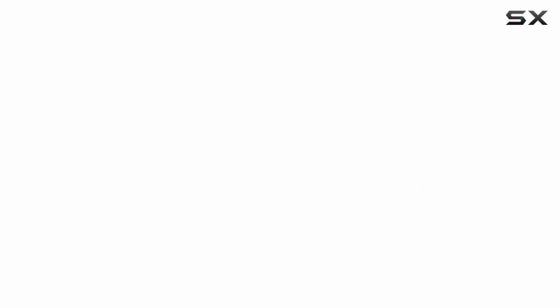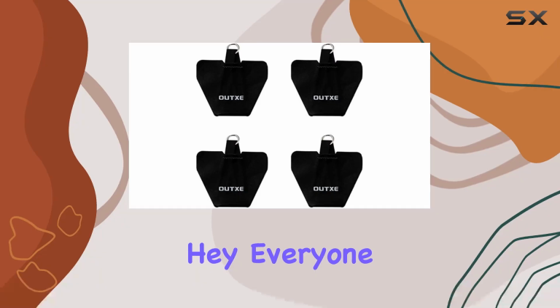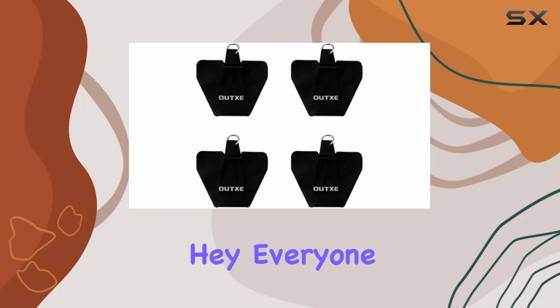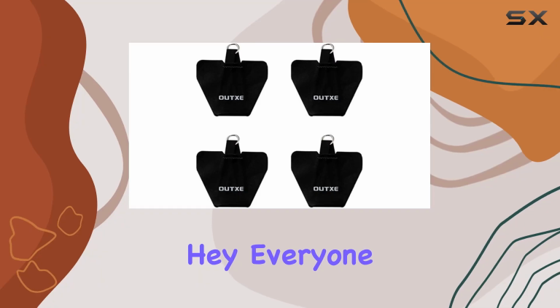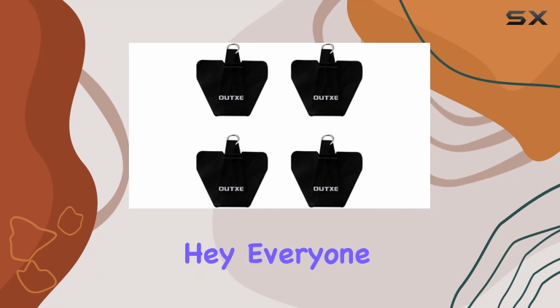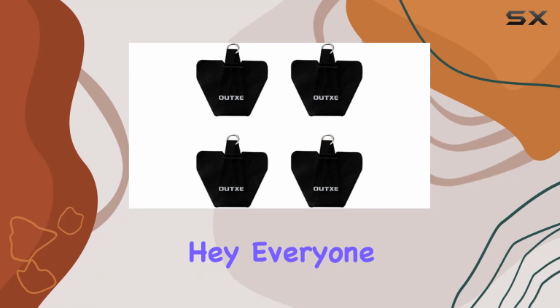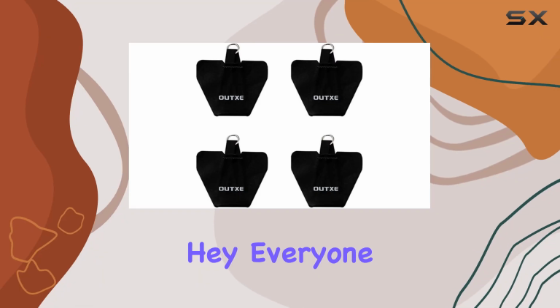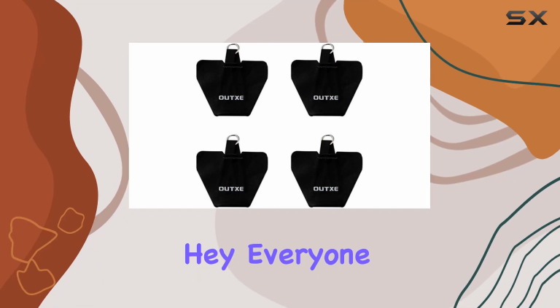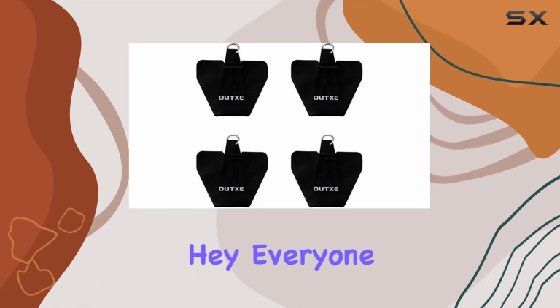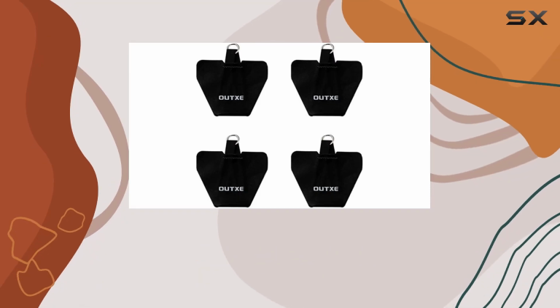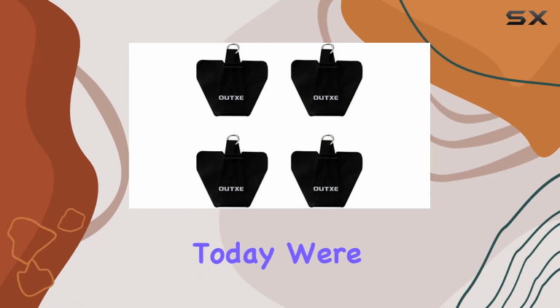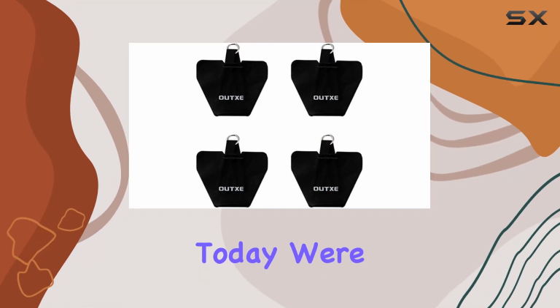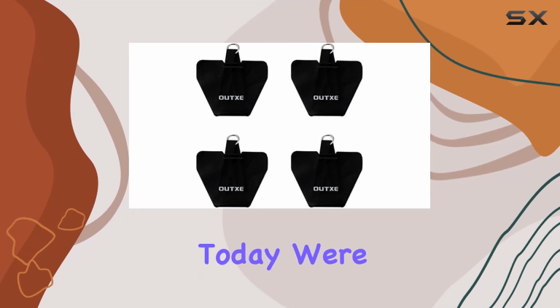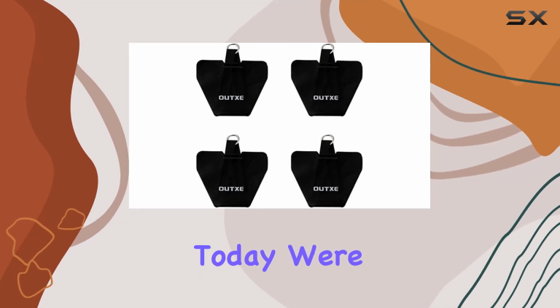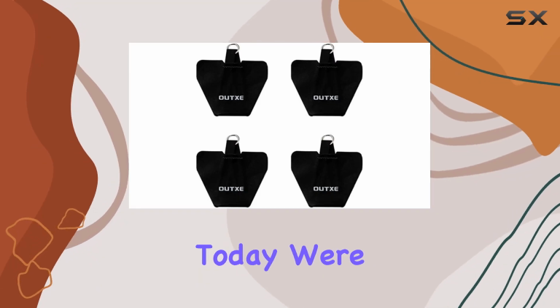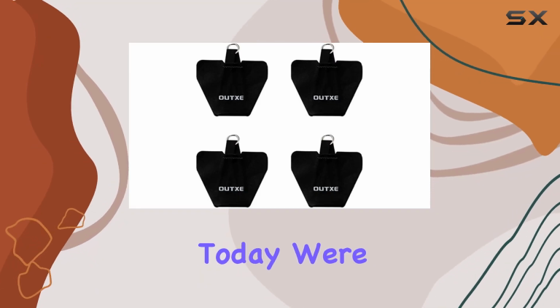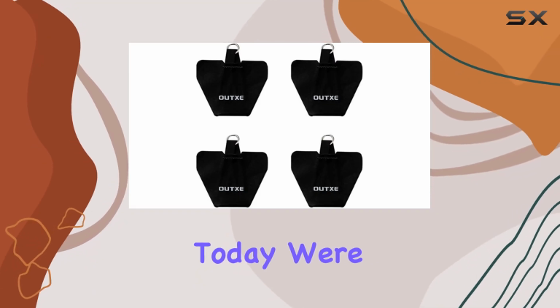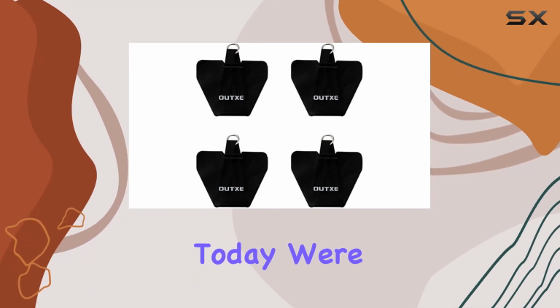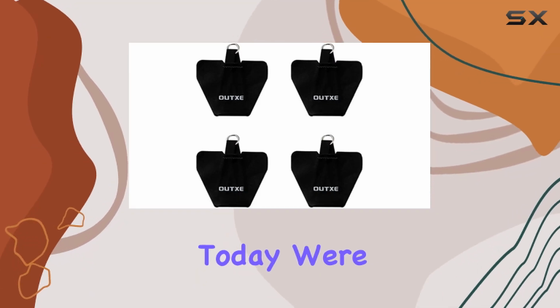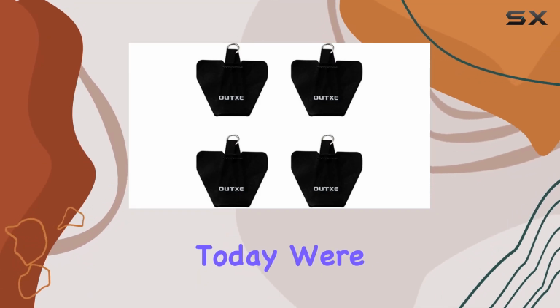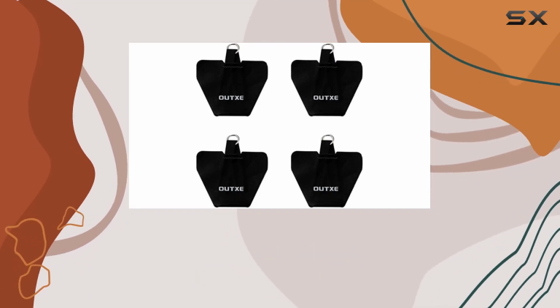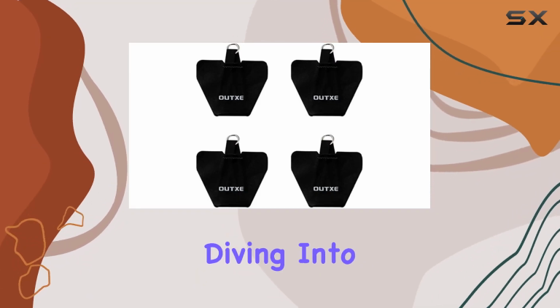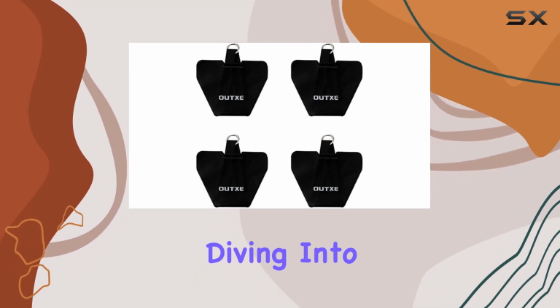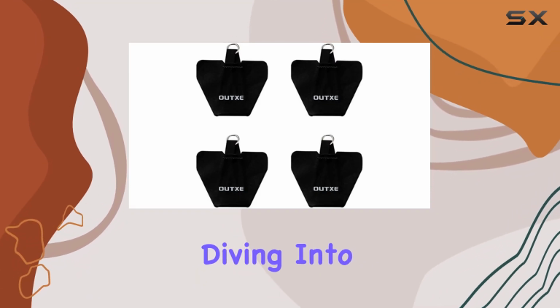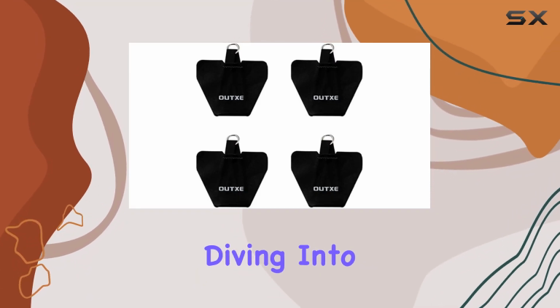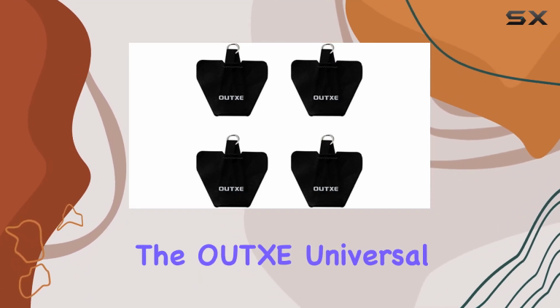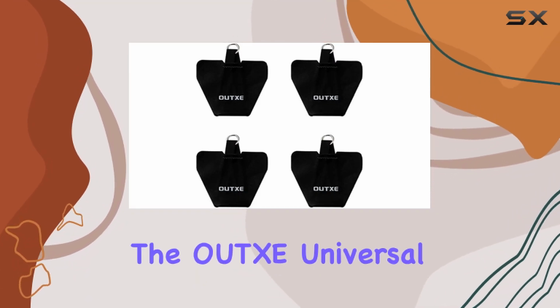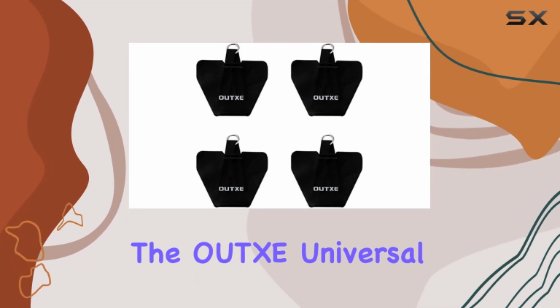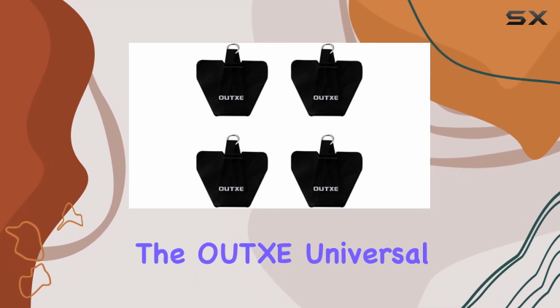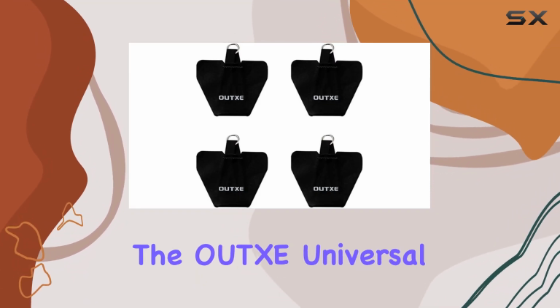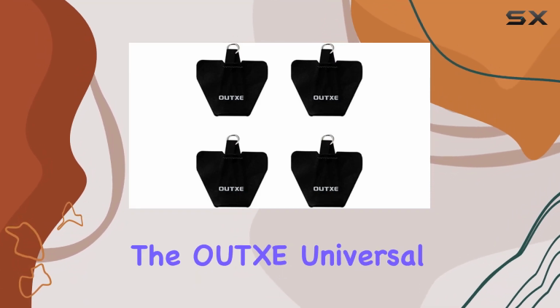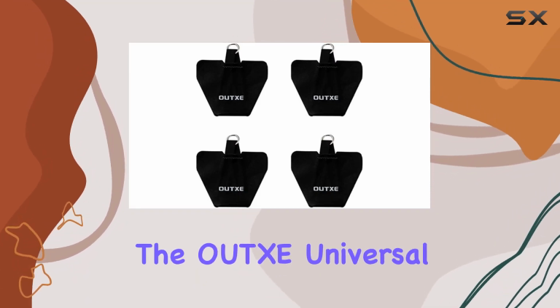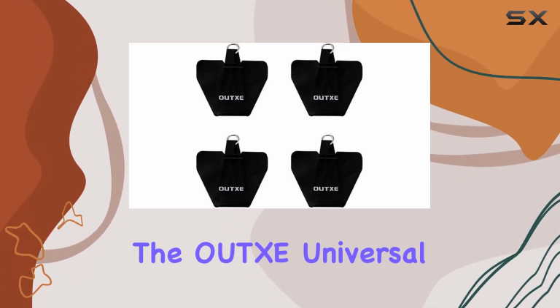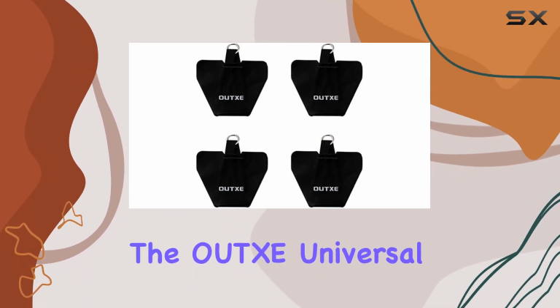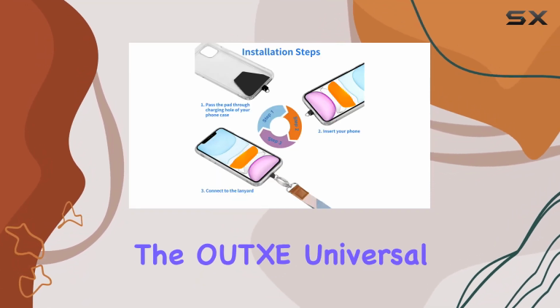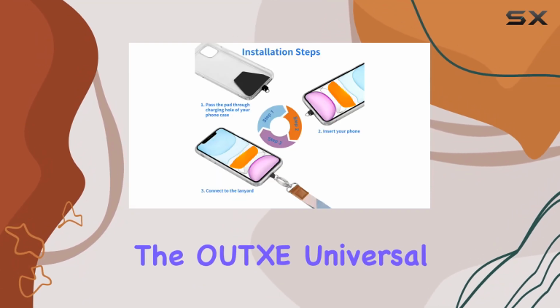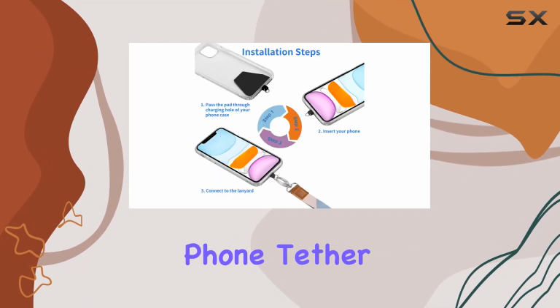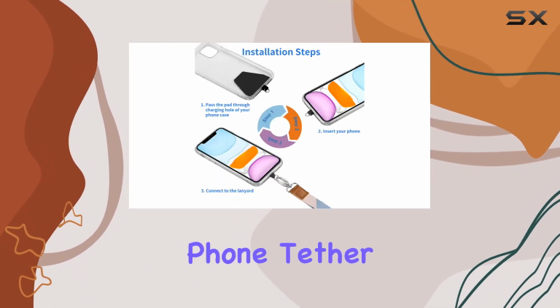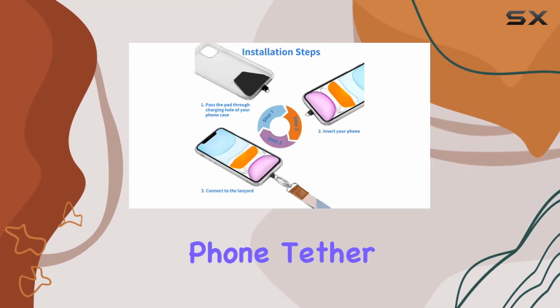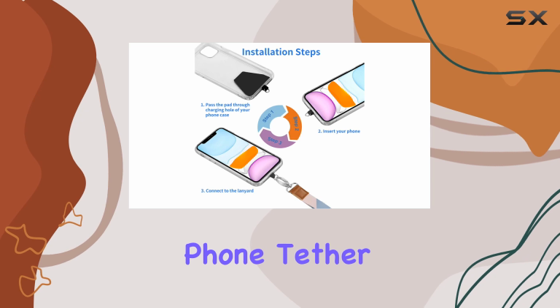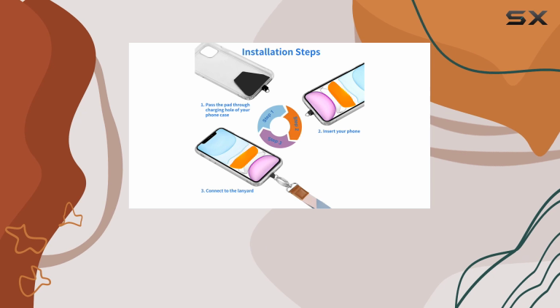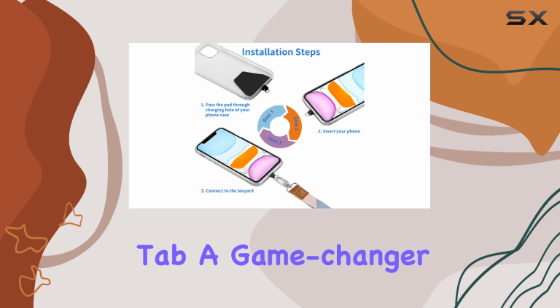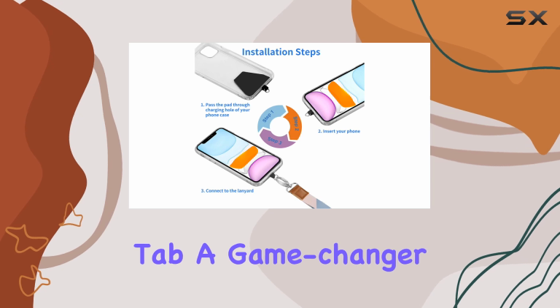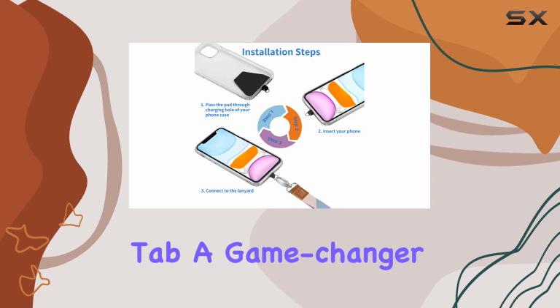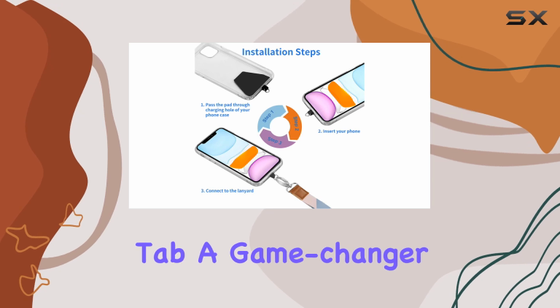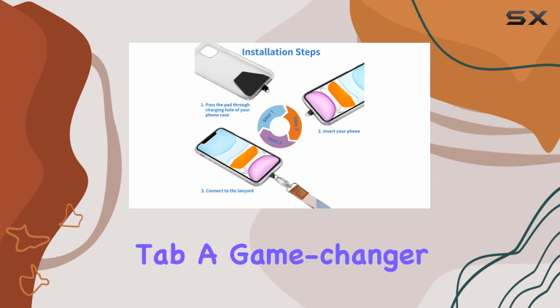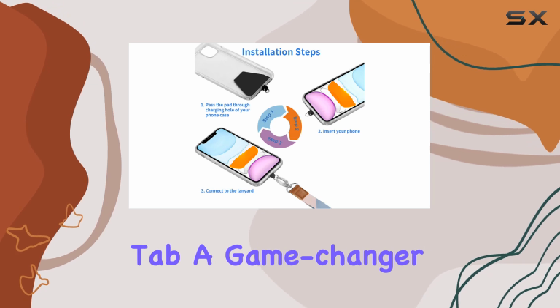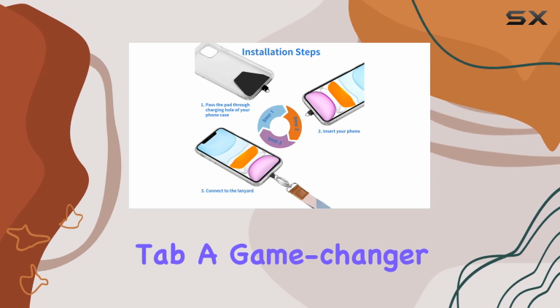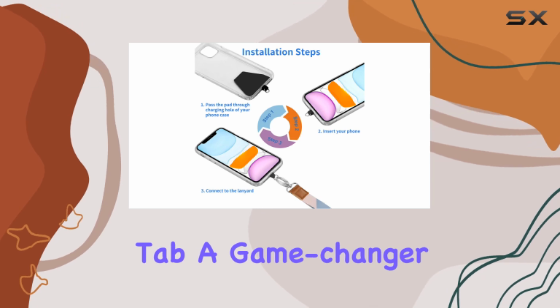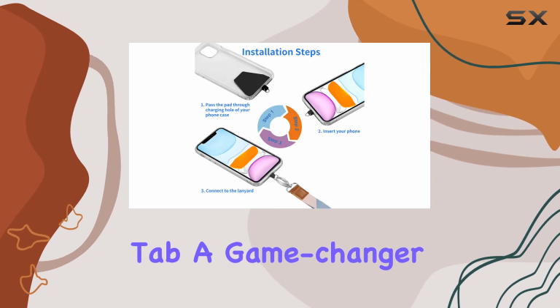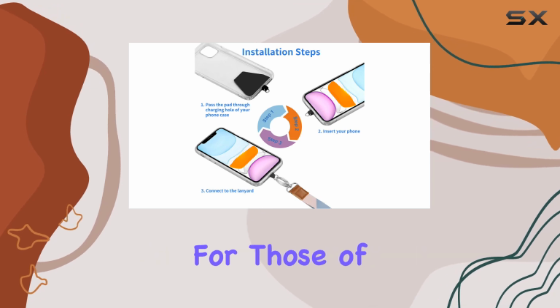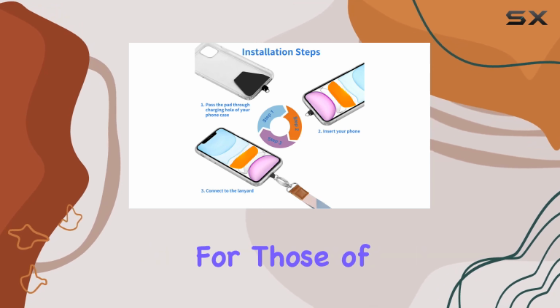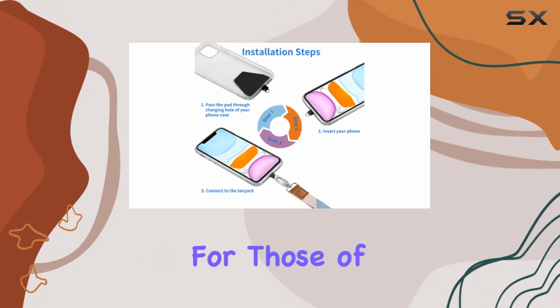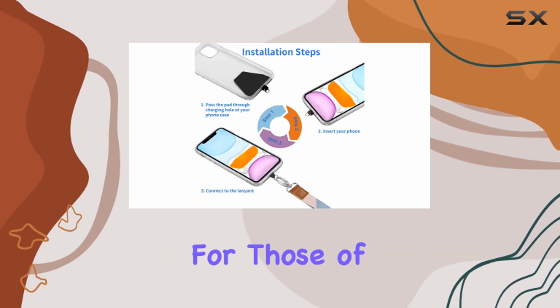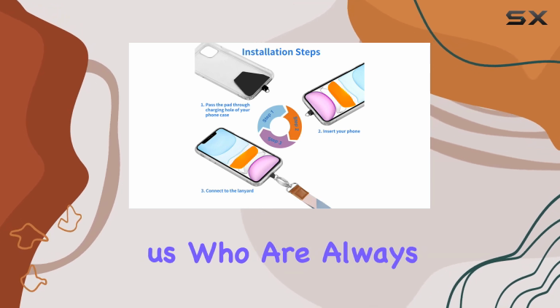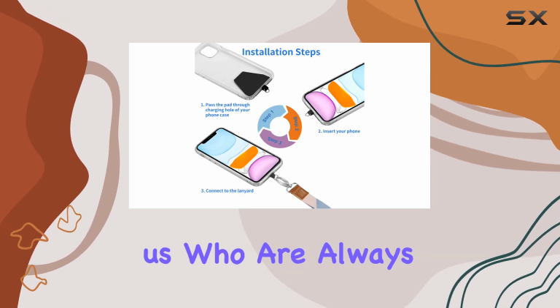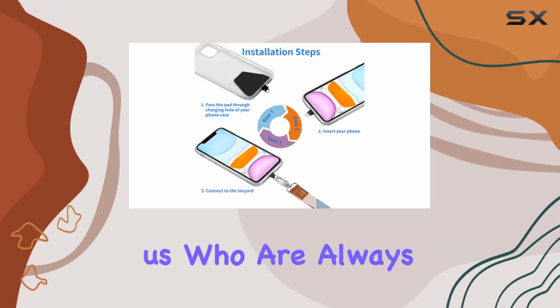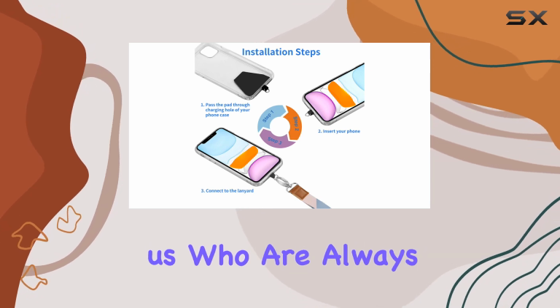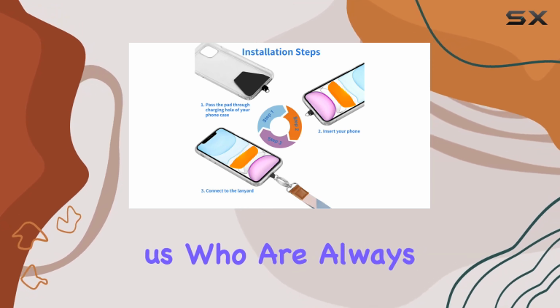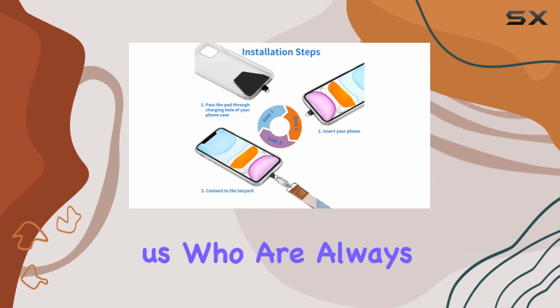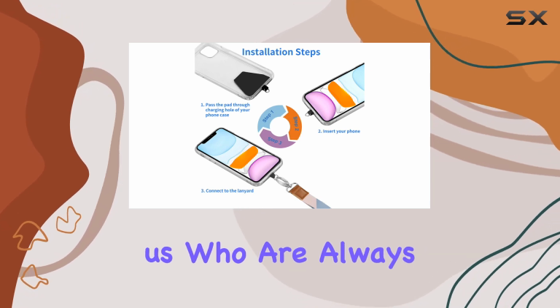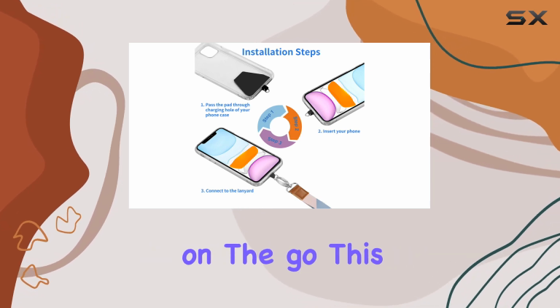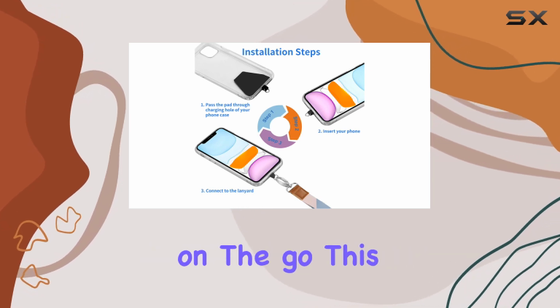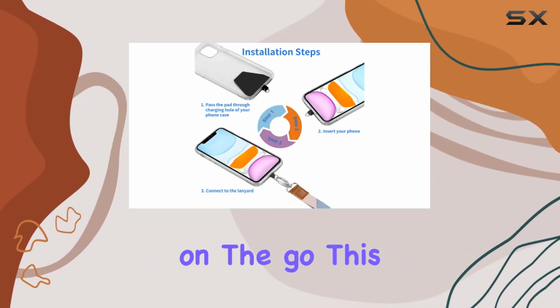Hey everyone! Today, we're diving into the OUTXE Universal Phone Tether Tab, a game-changer for those of us who are always on the go.